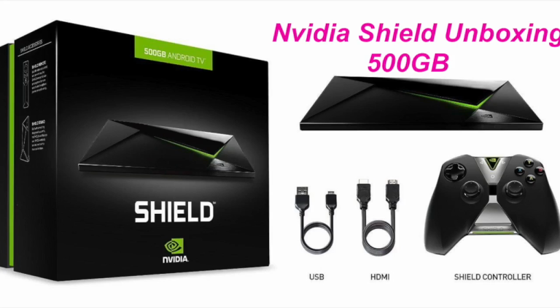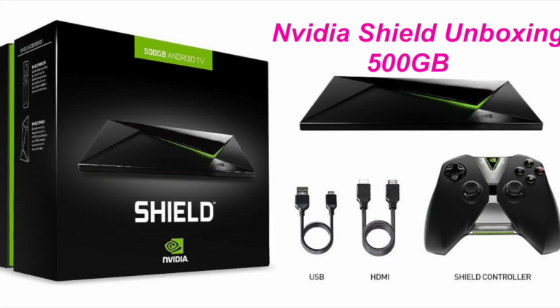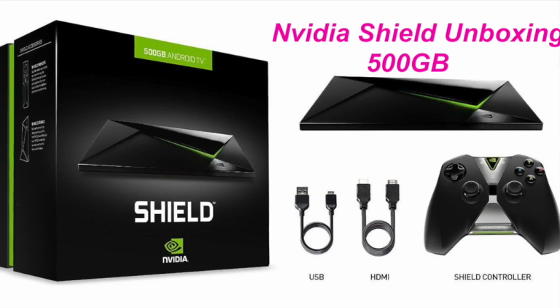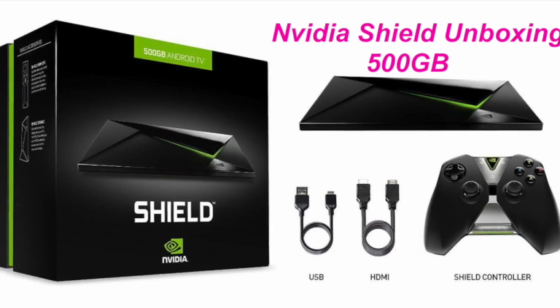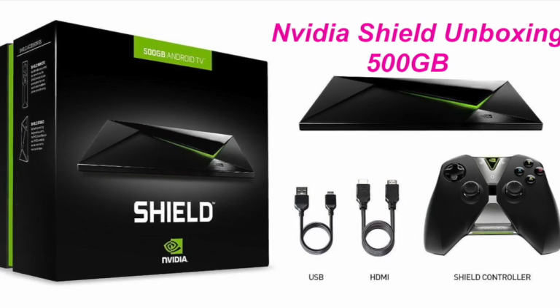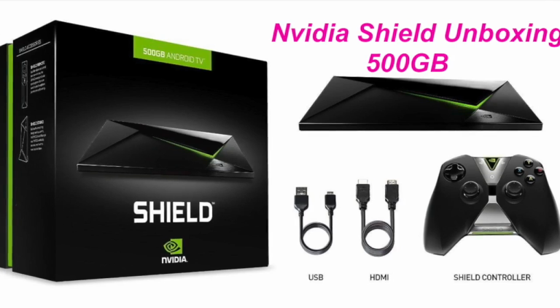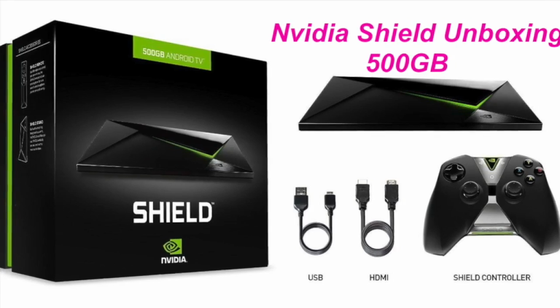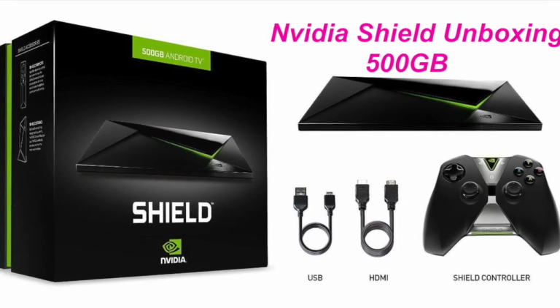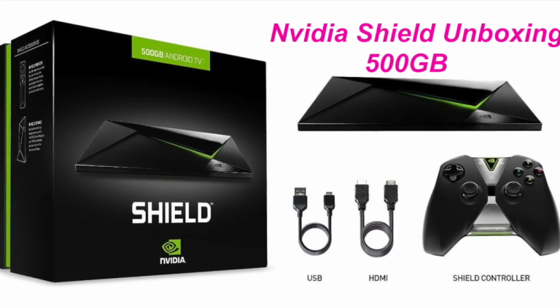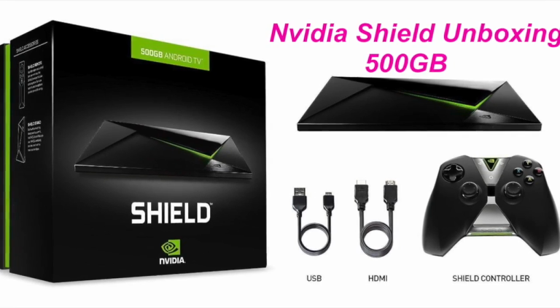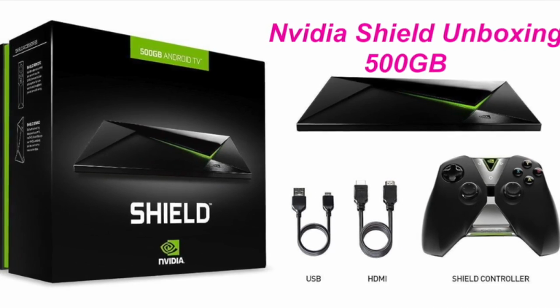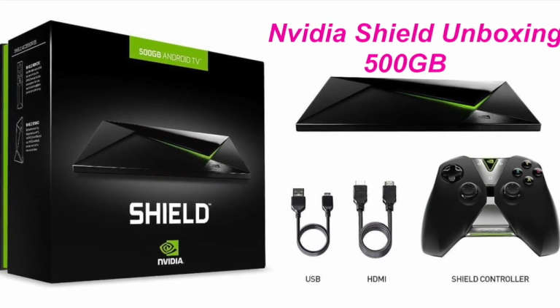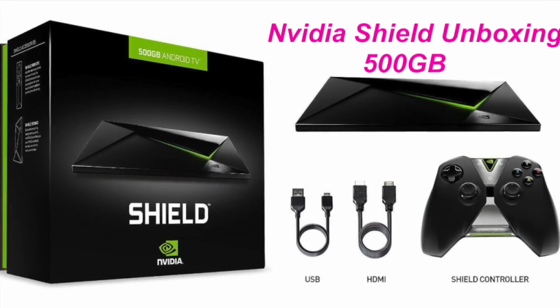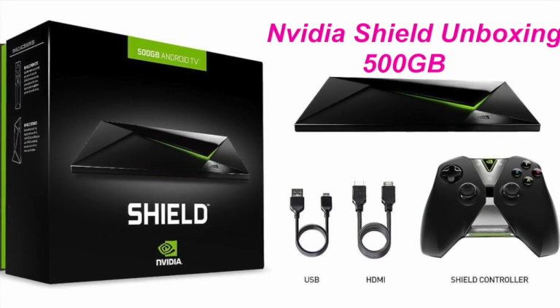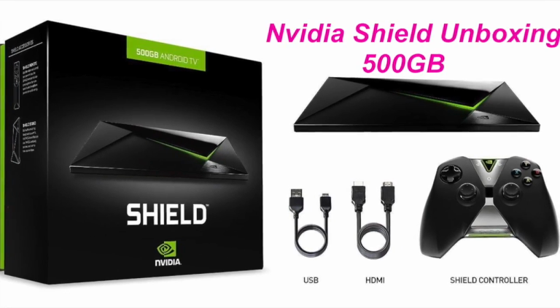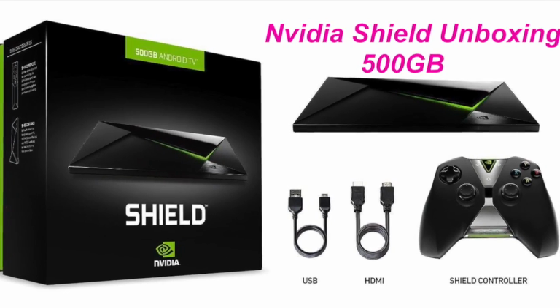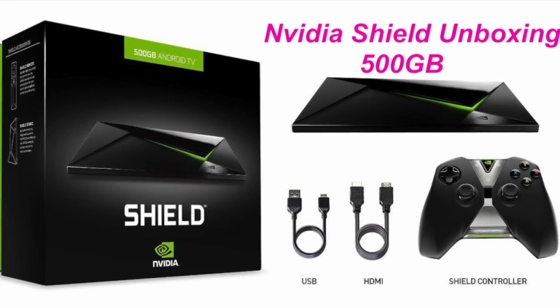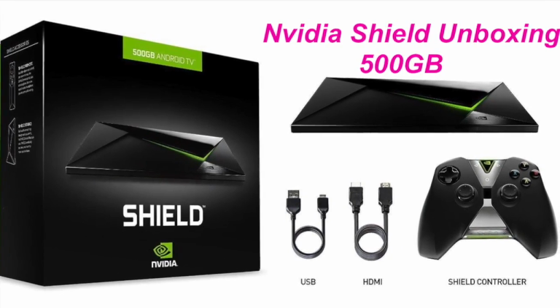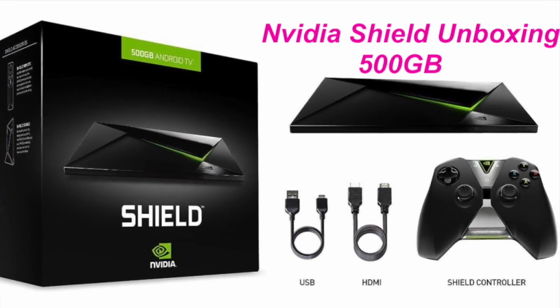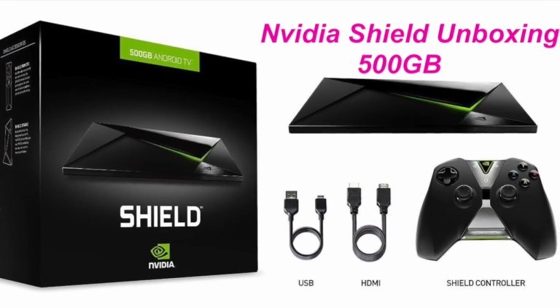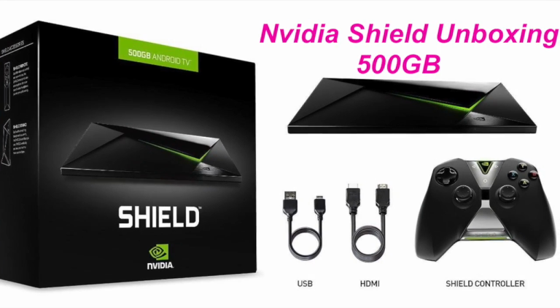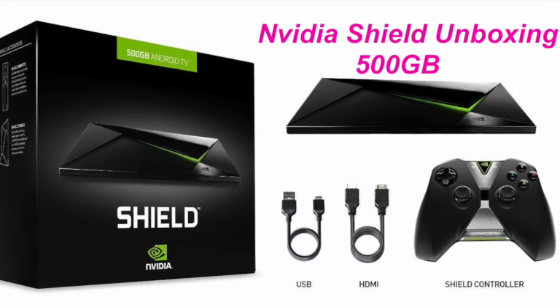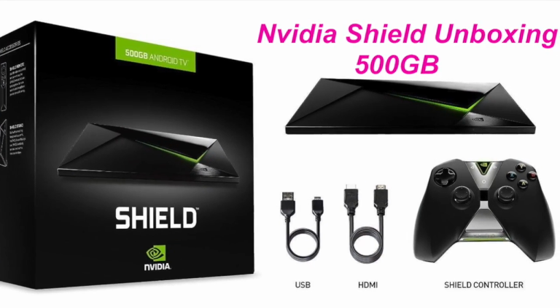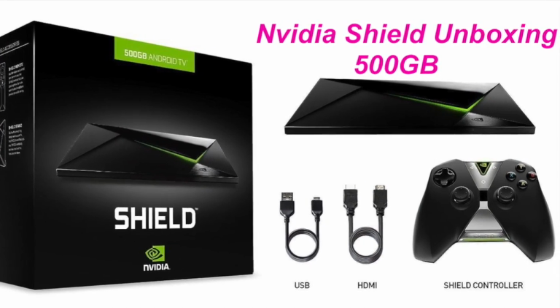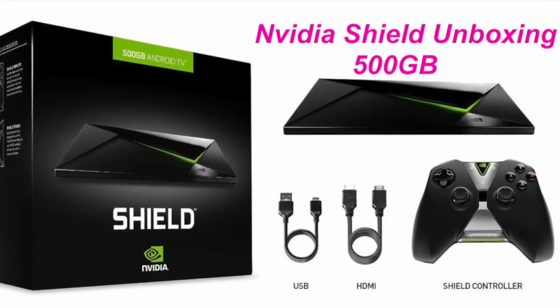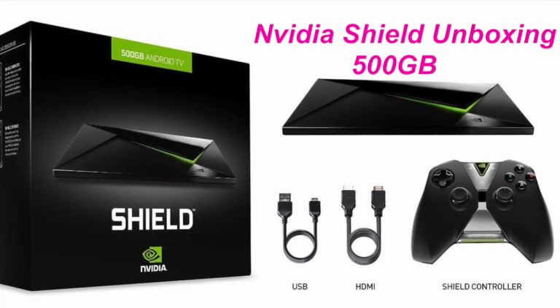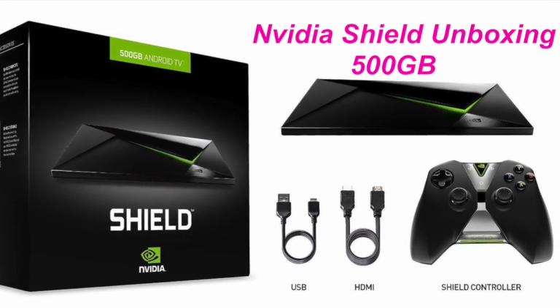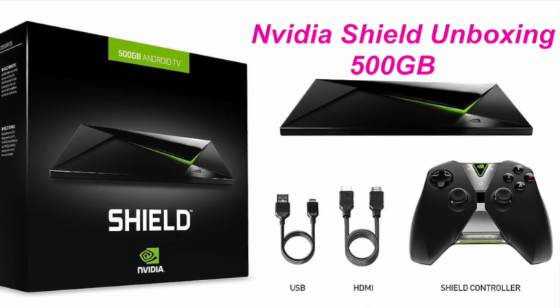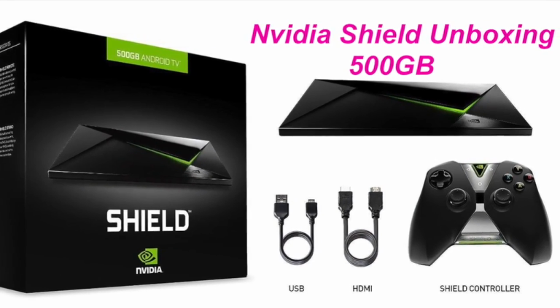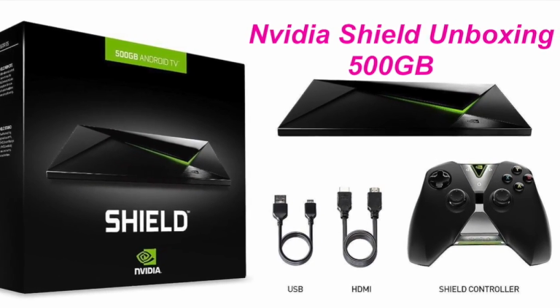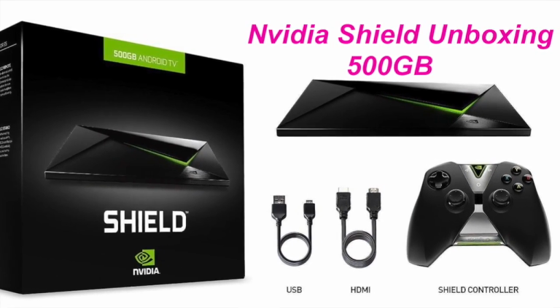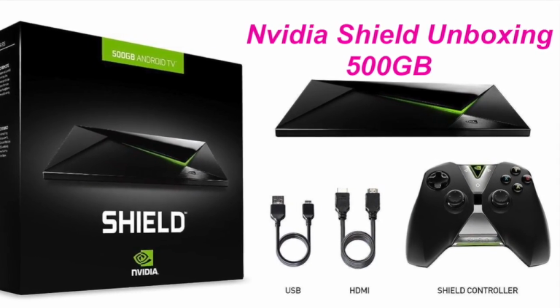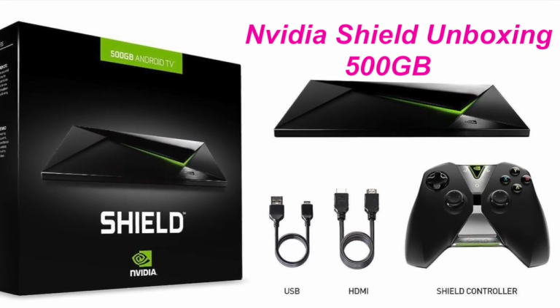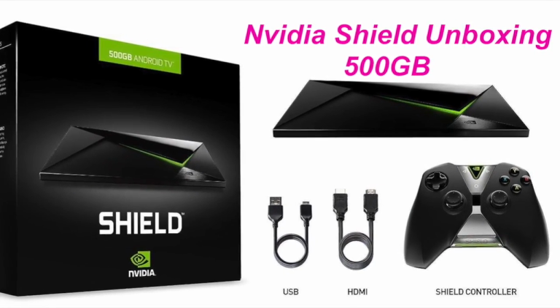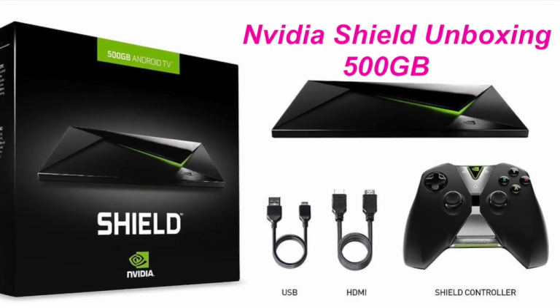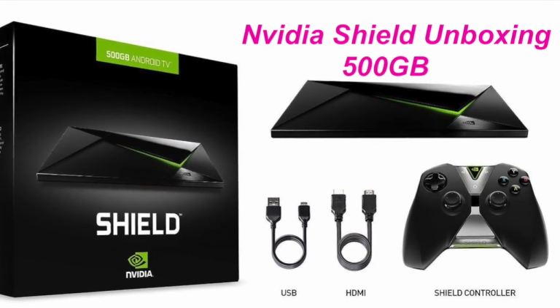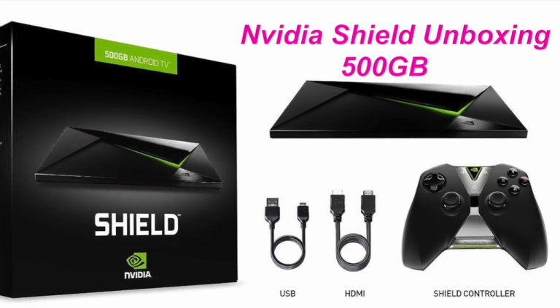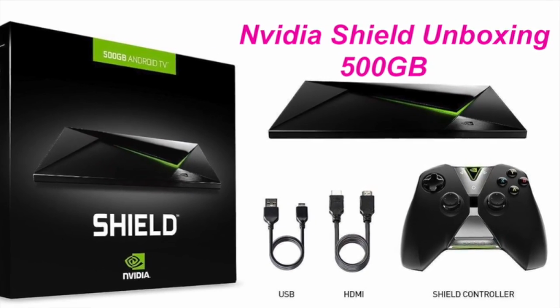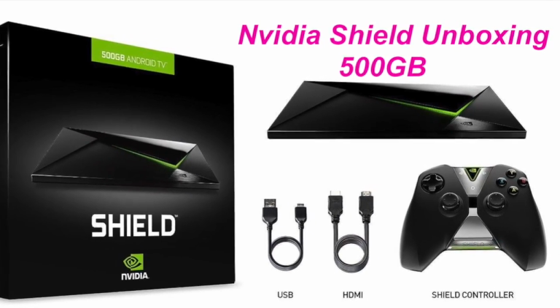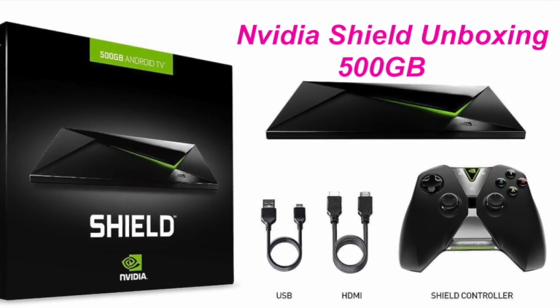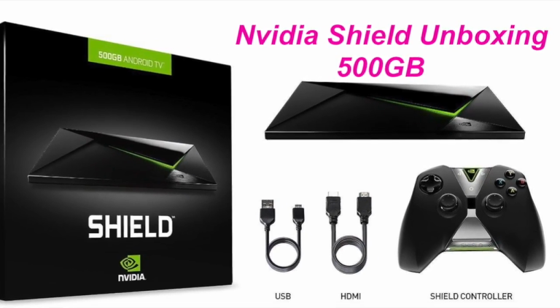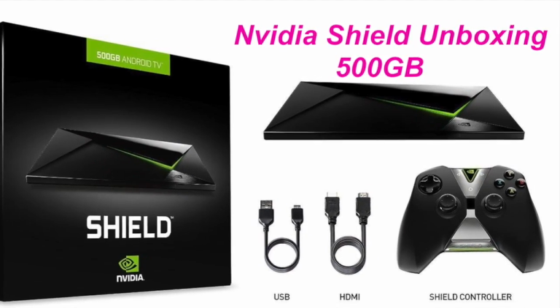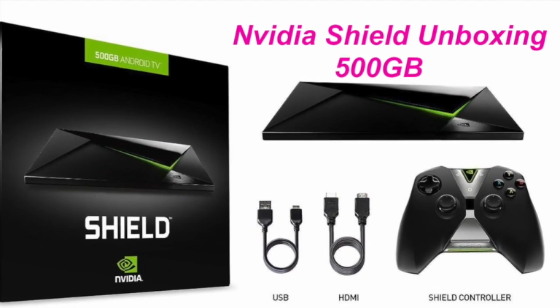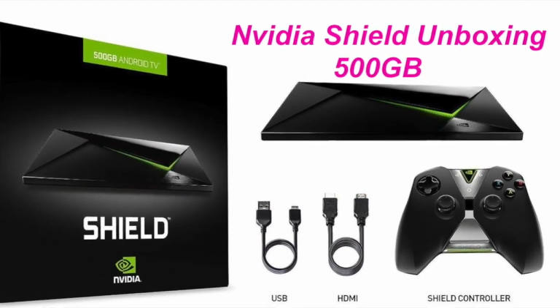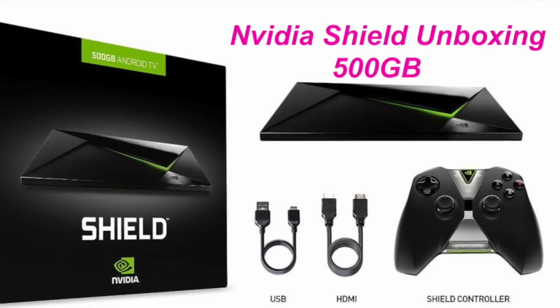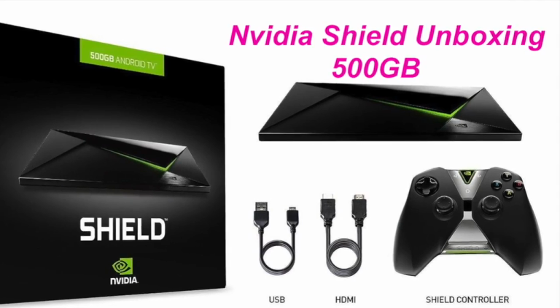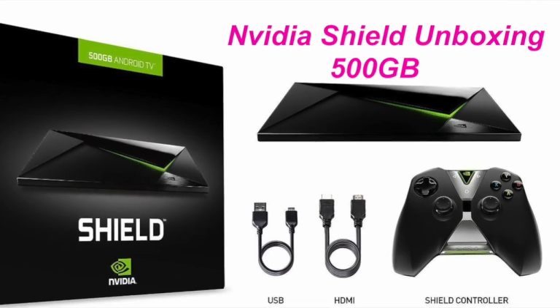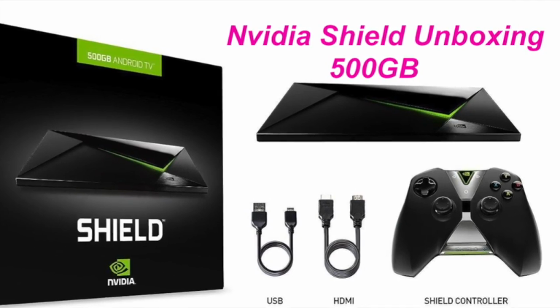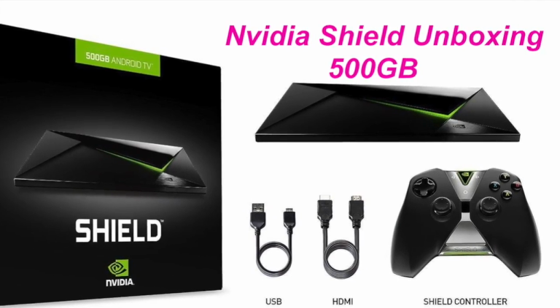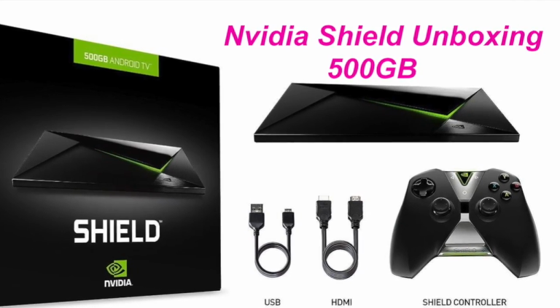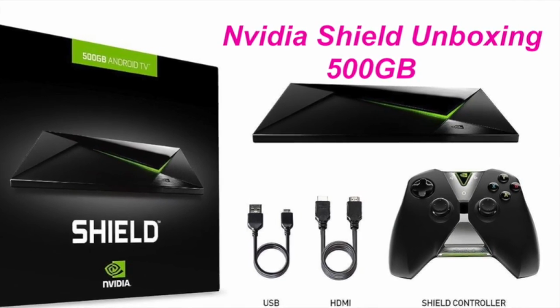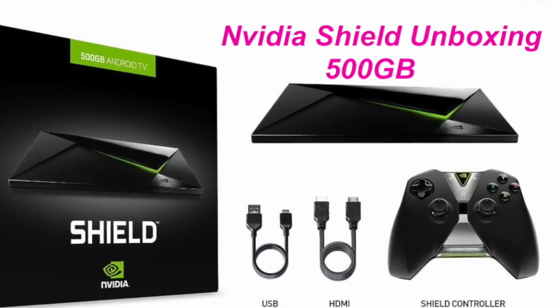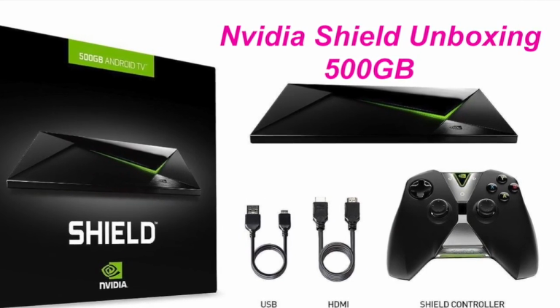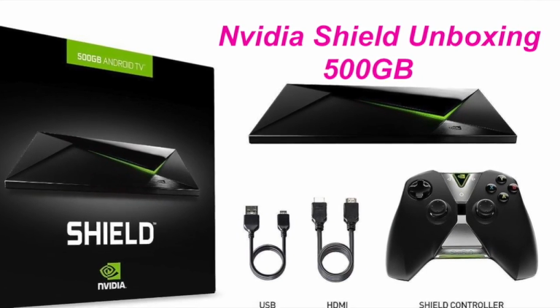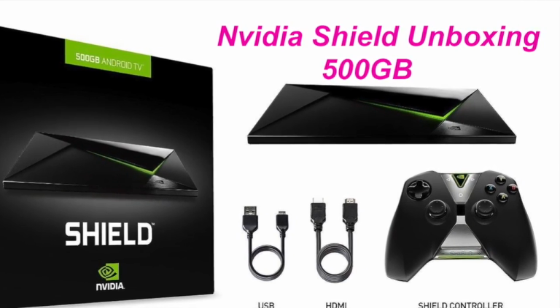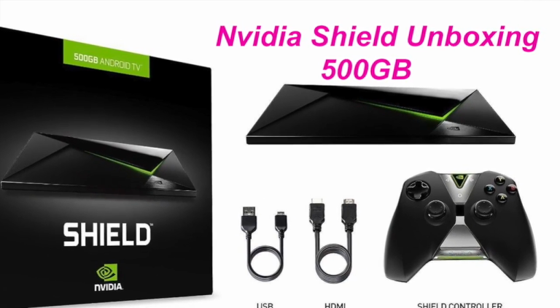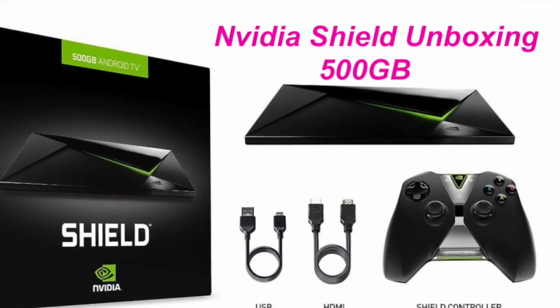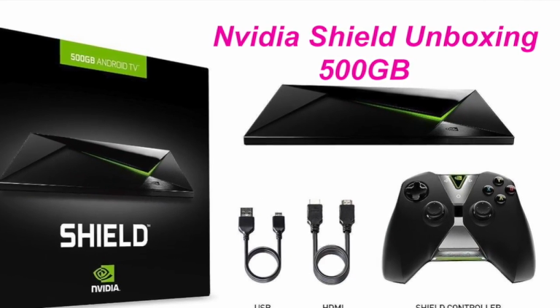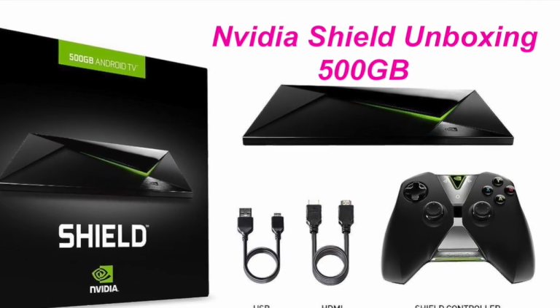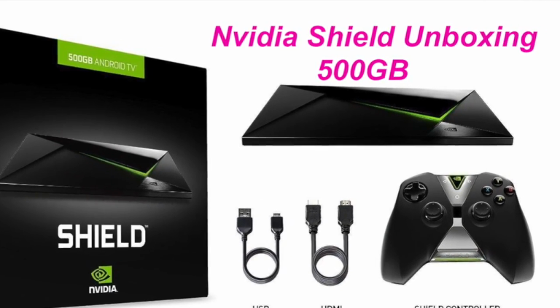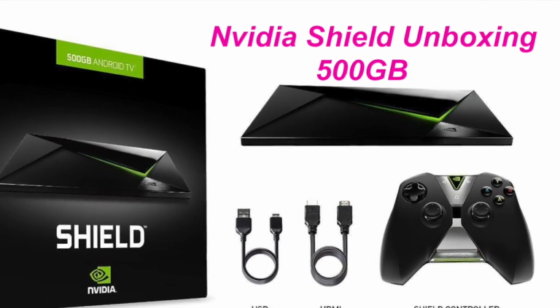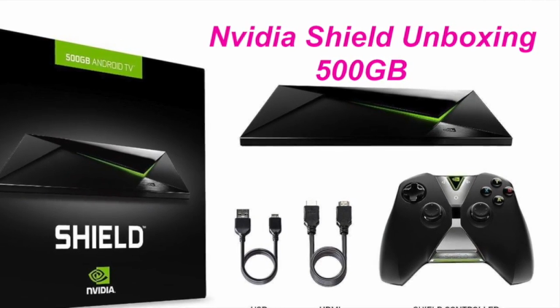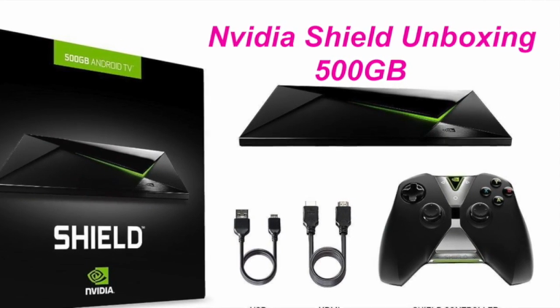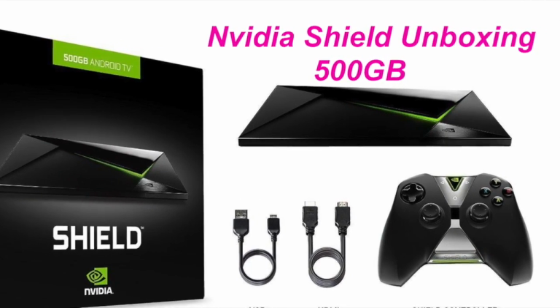What's up everybody, this is Mari from Mari's Review Channel. Today I'm going to cover the Nvidia Shield, the 500 gig. Stay tuned.